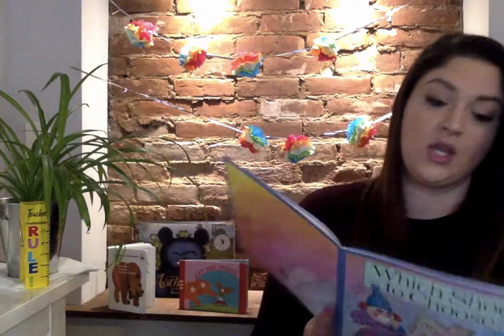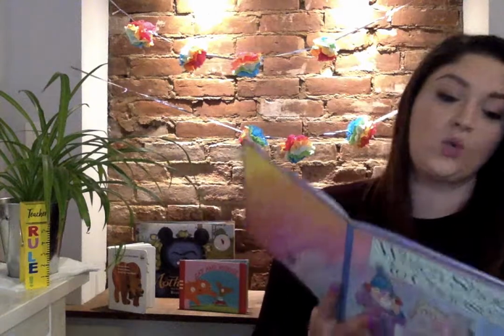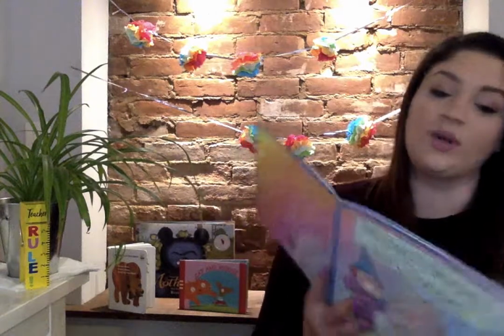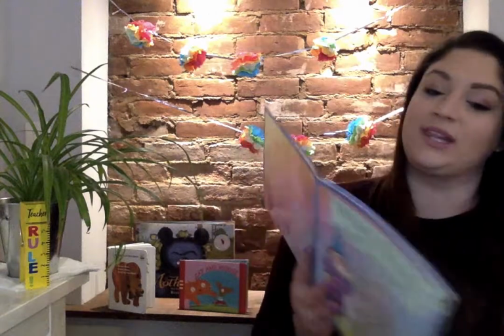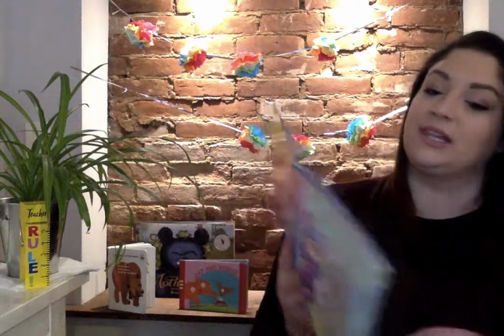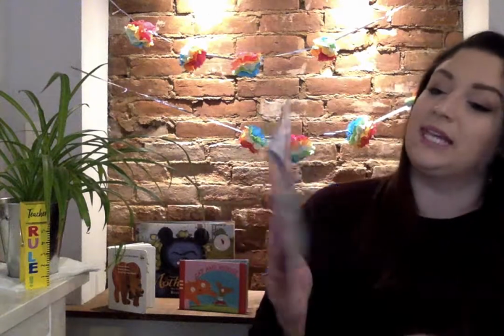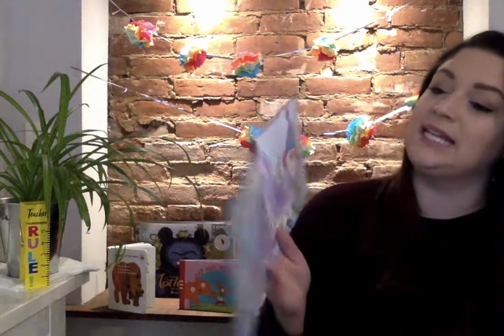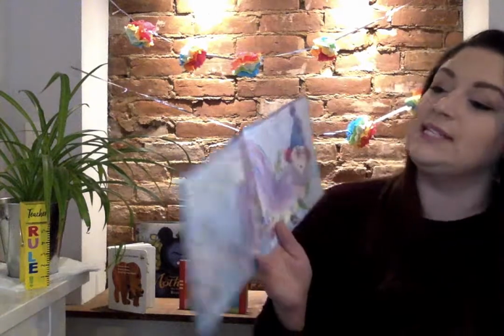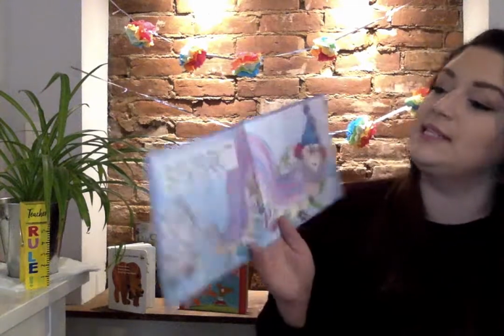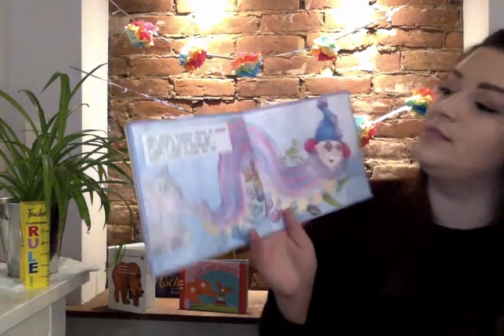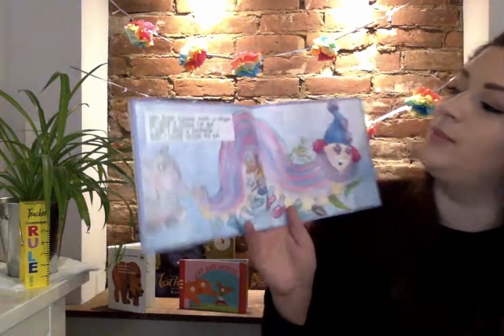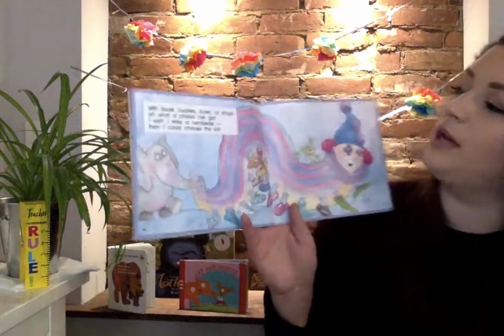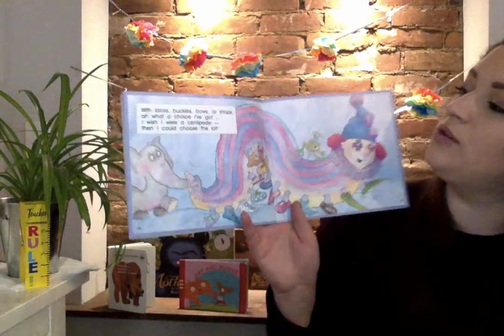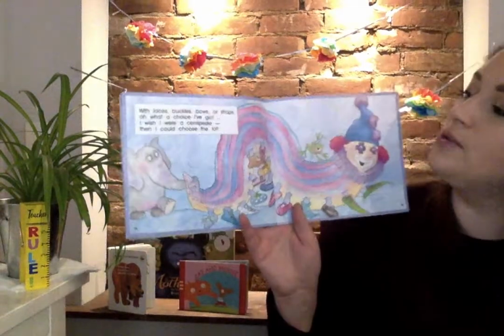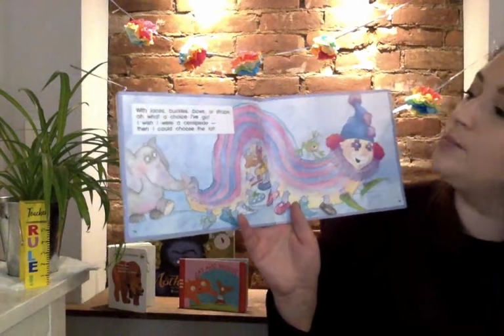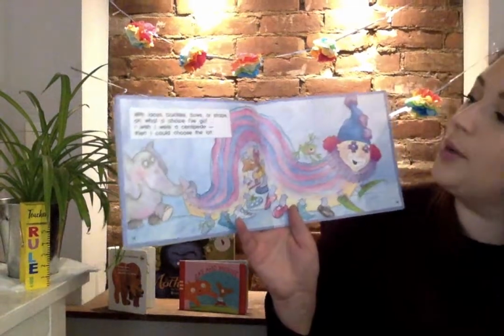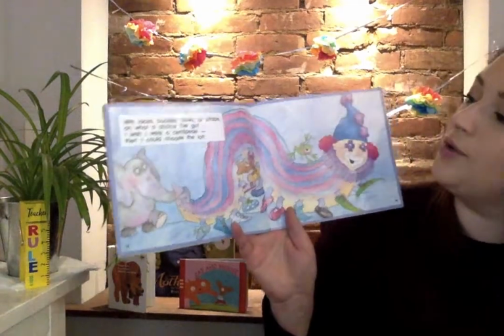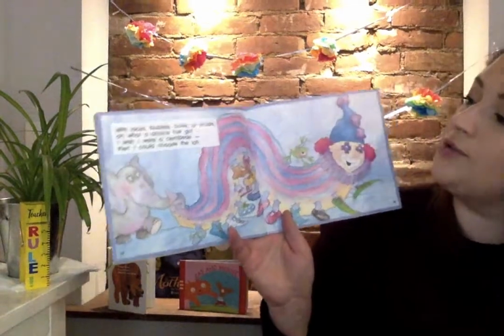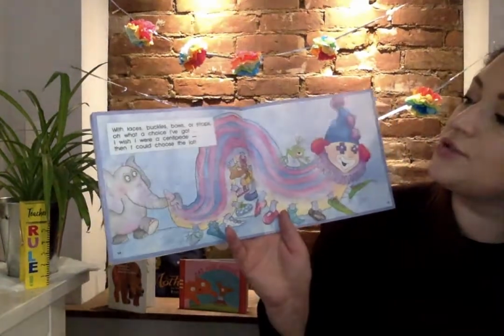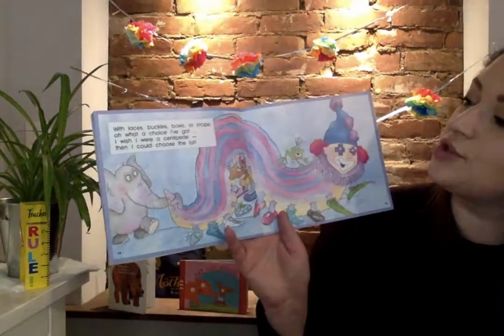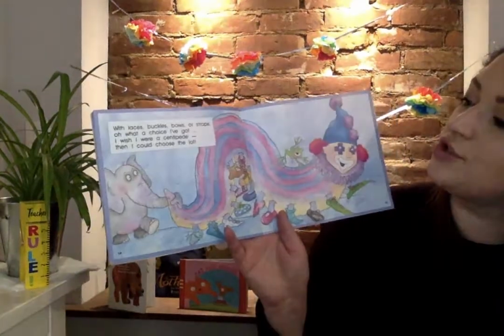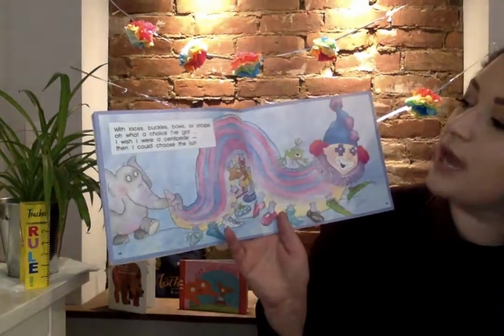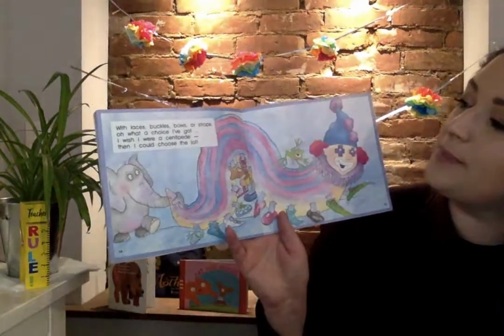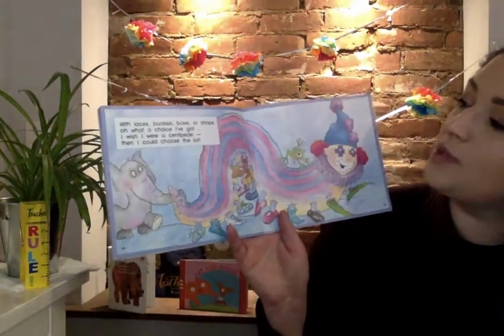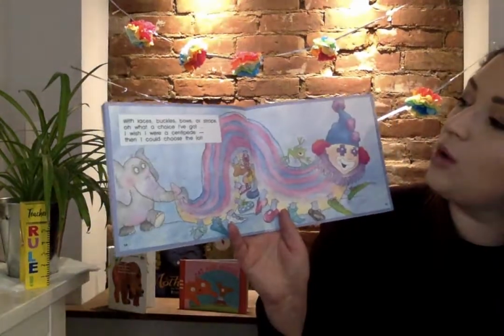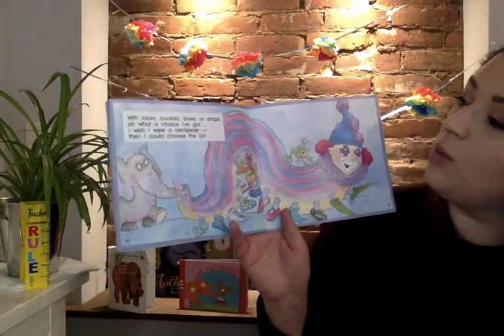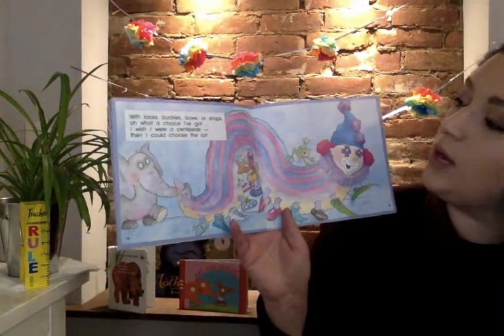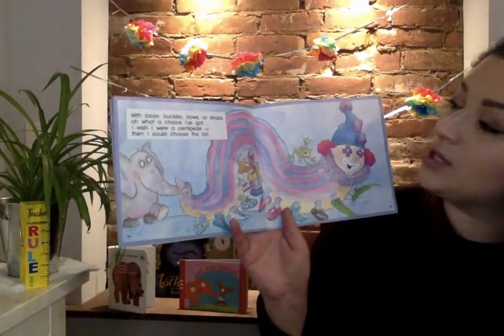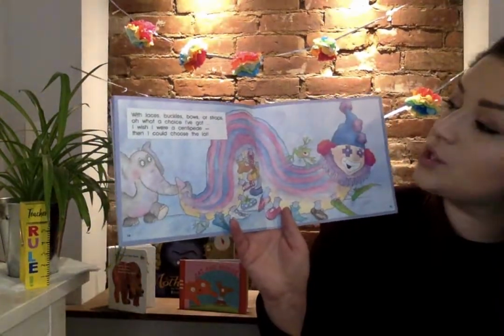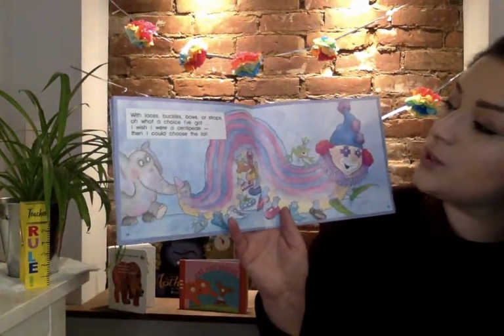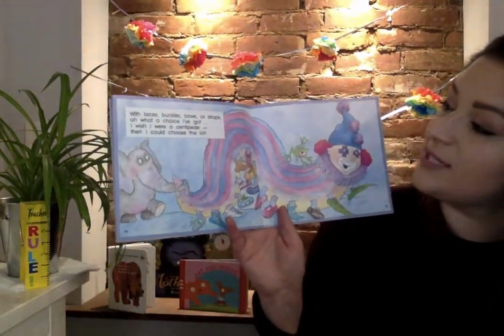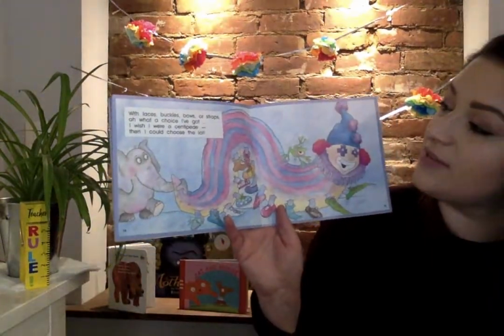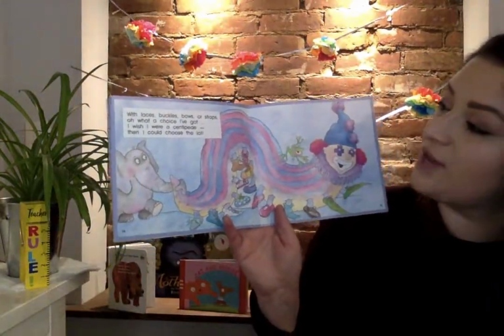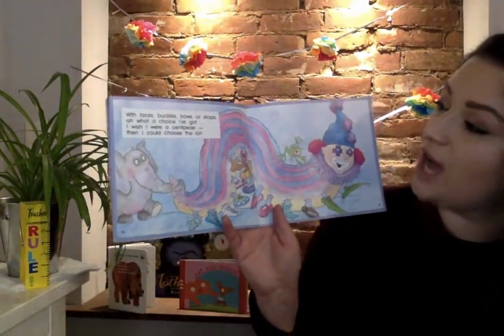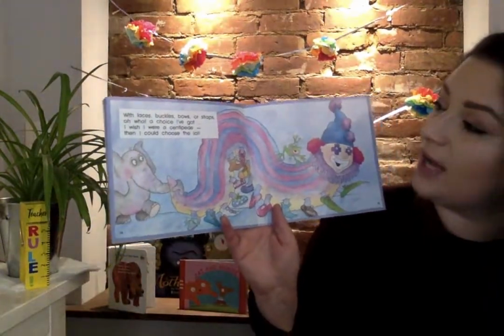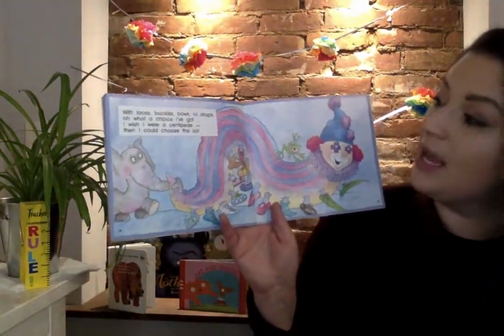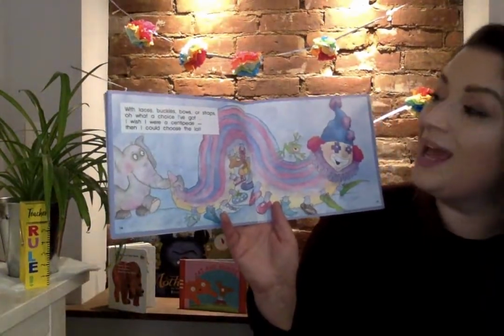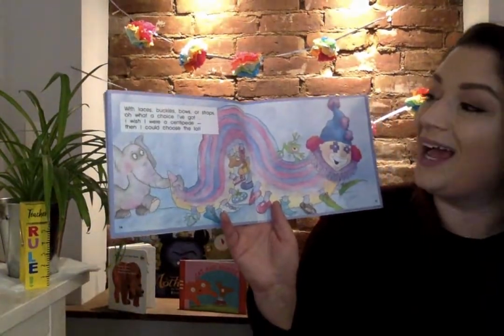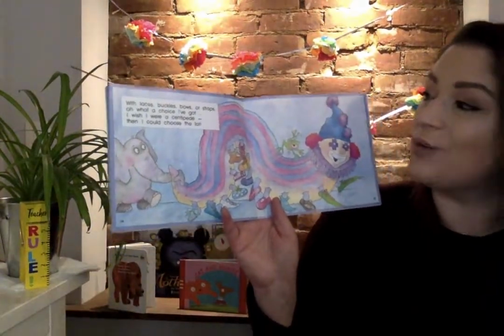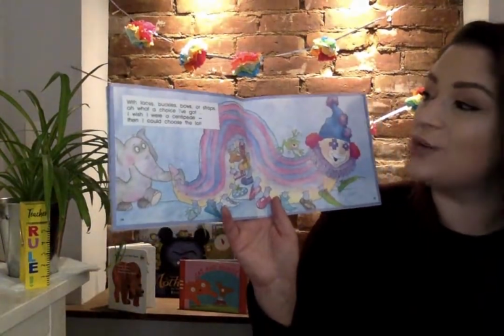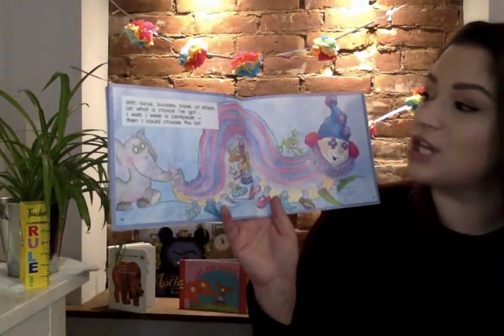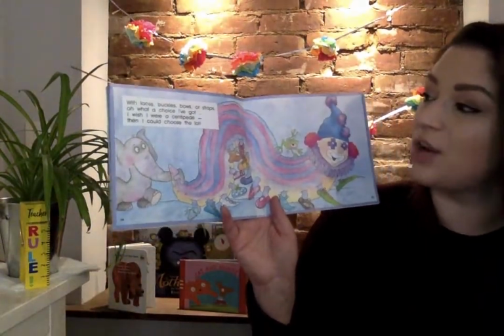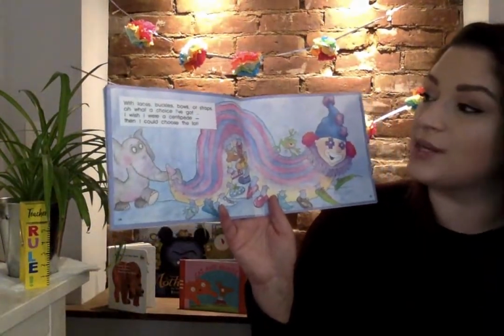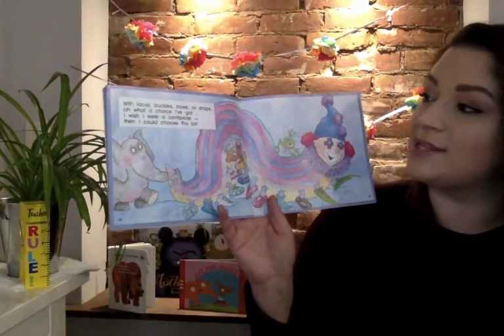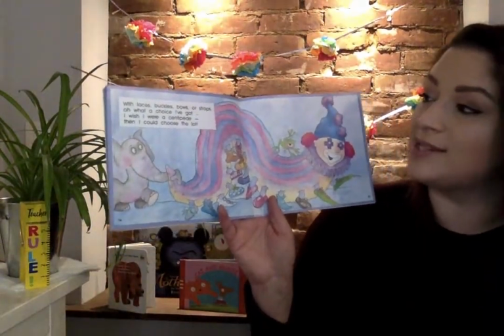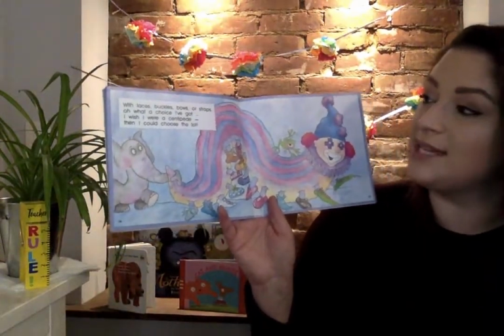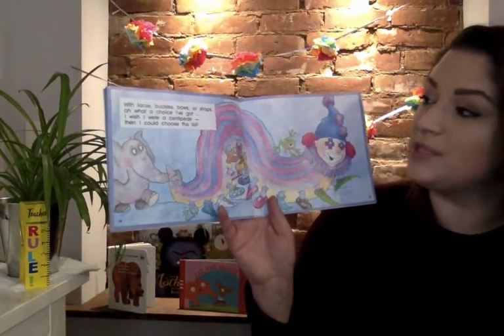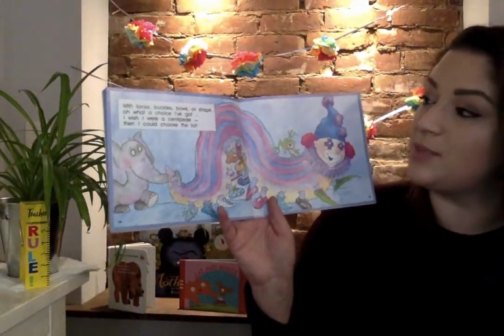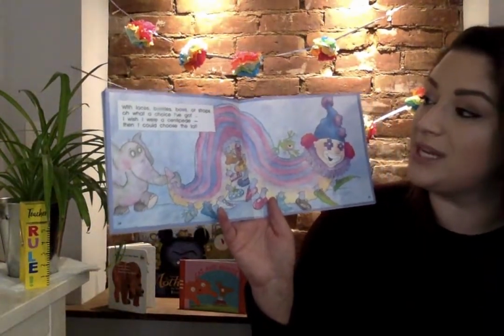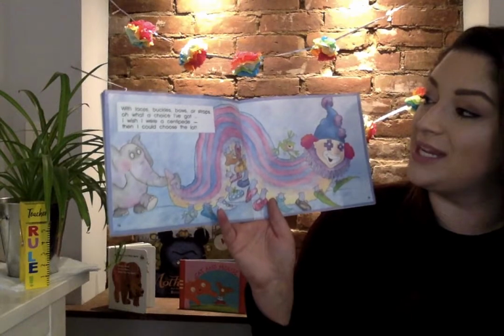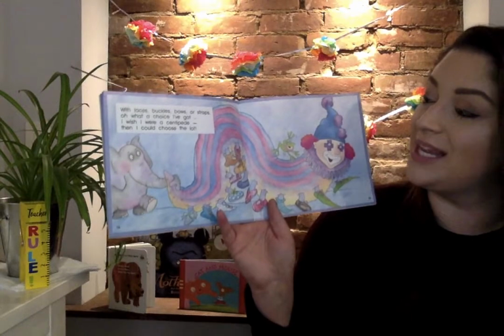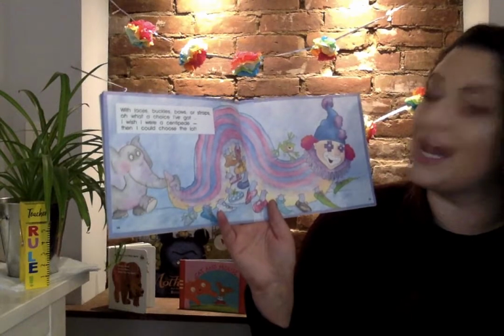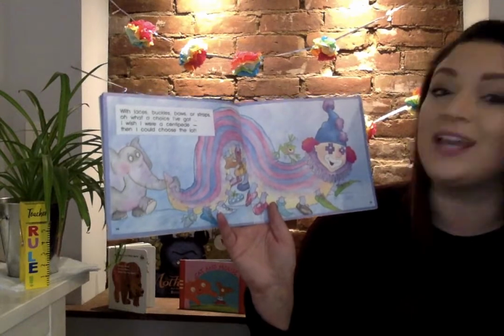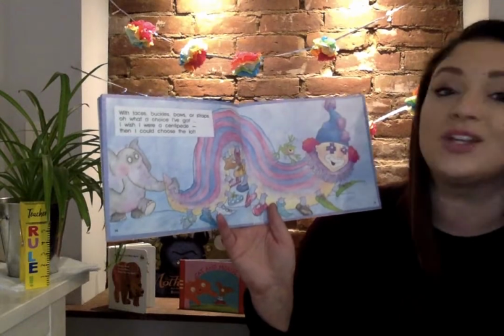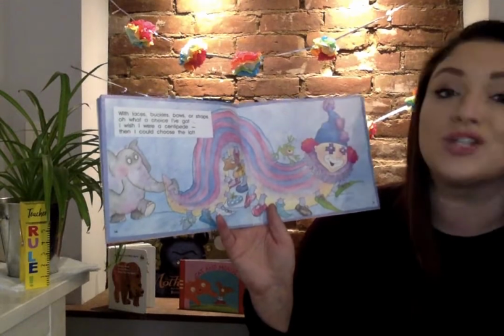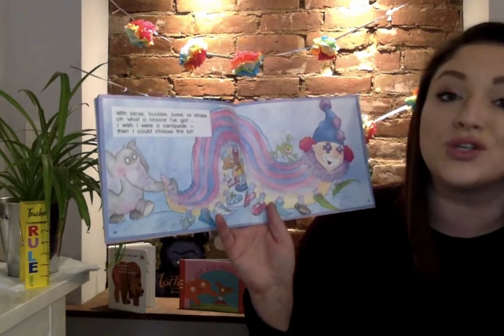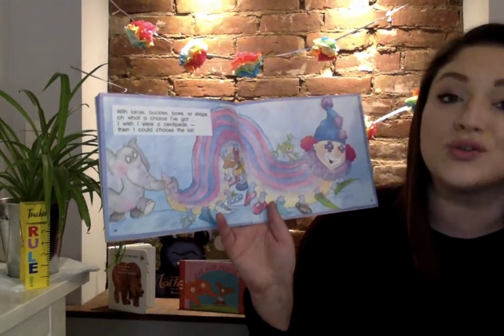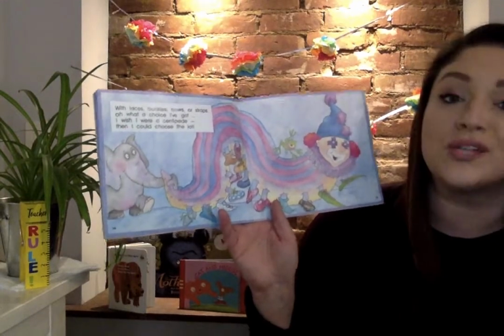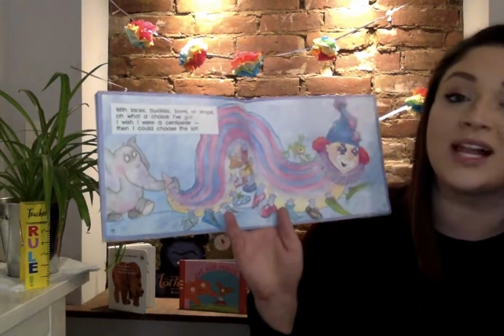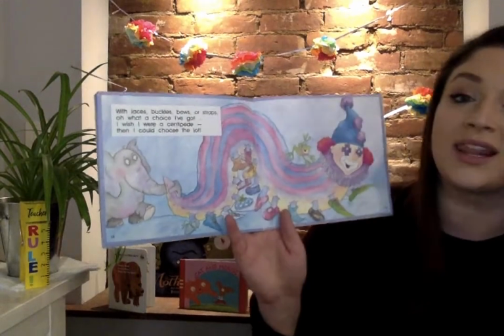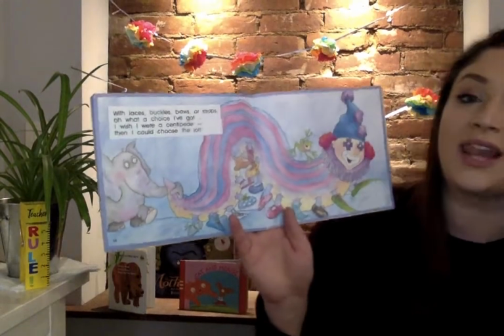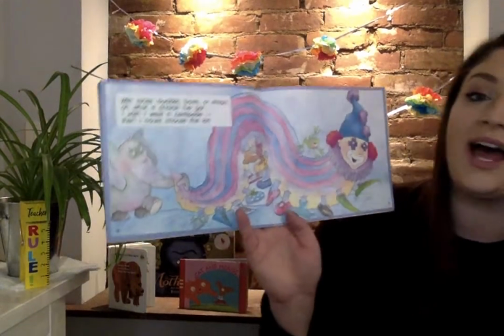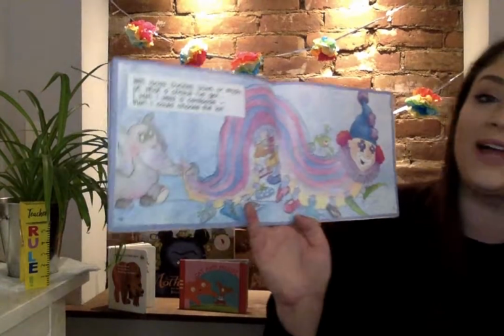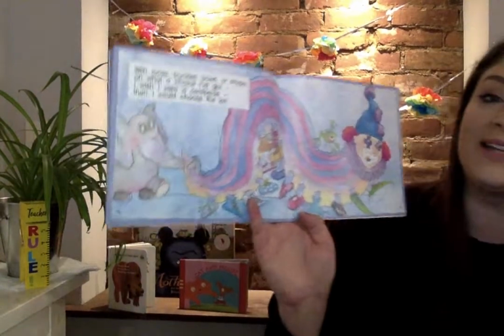With laces, buckles, bows, or straps? Oh, what a choice I've got. I wish I were a centipede. Then I could choose a lot.